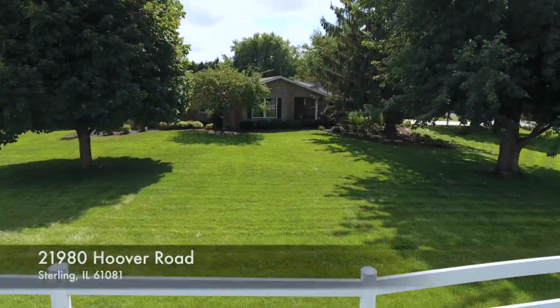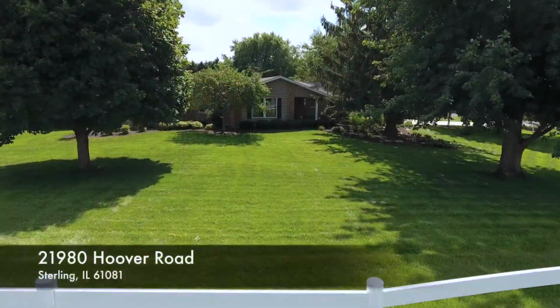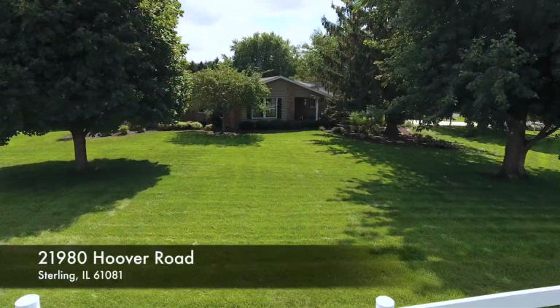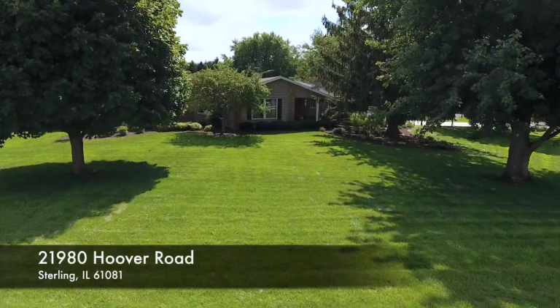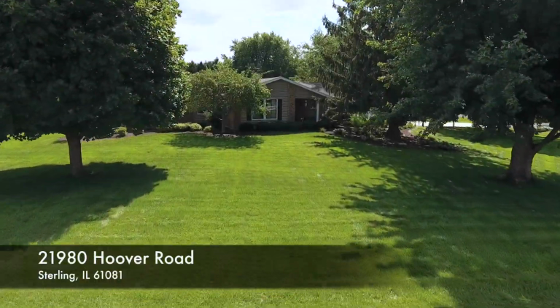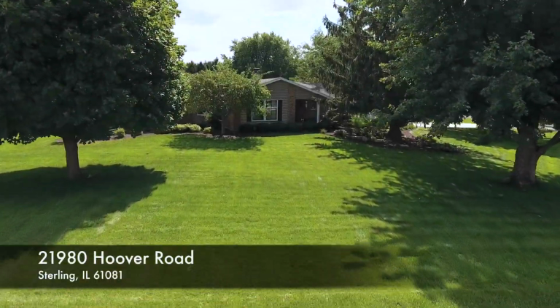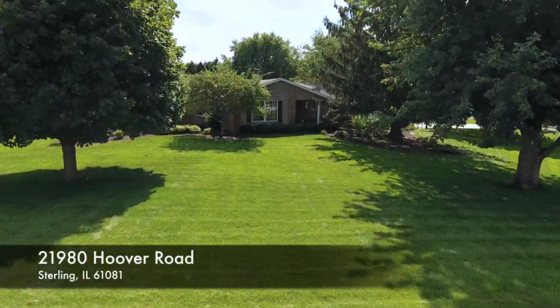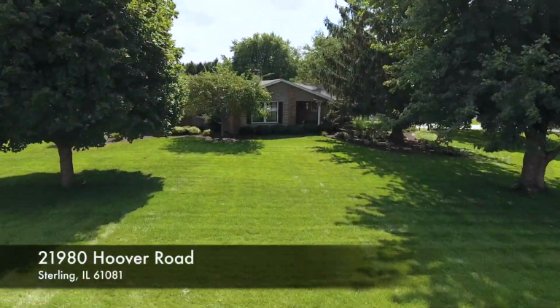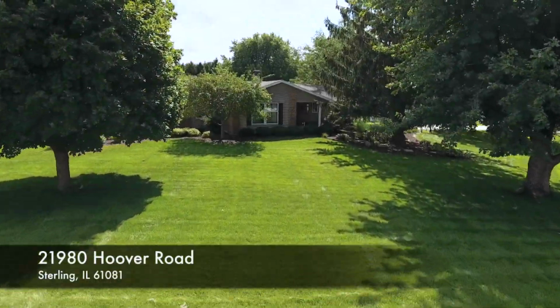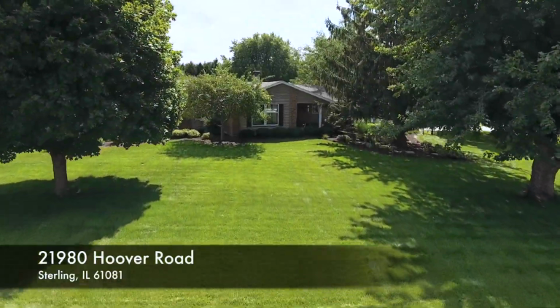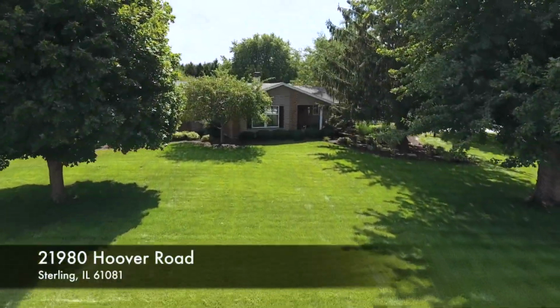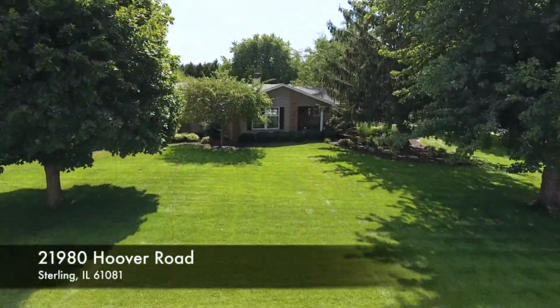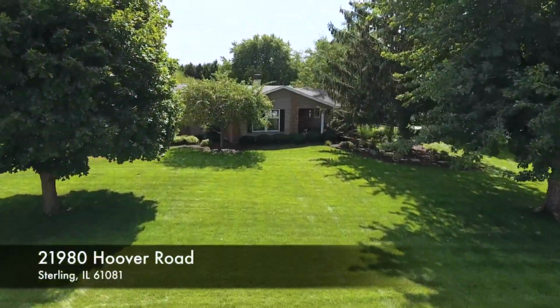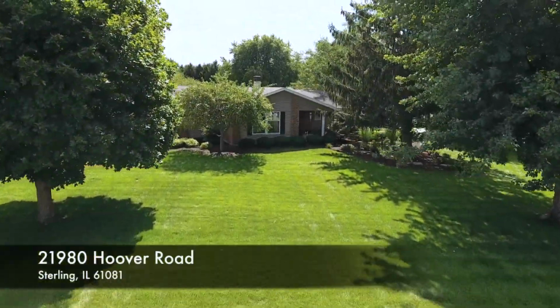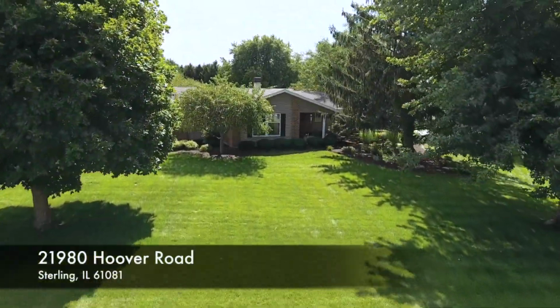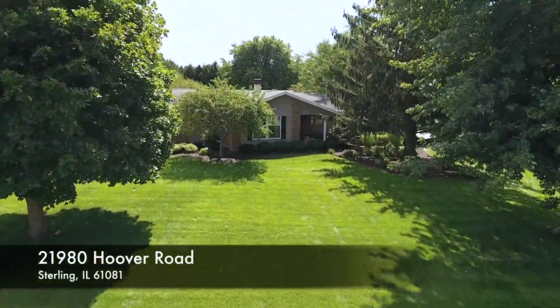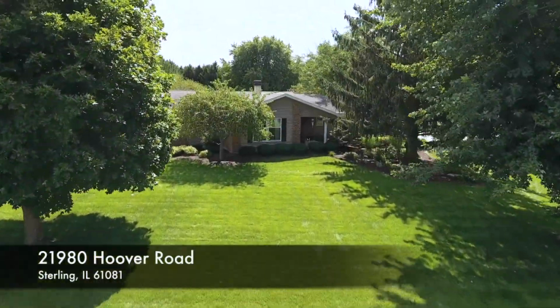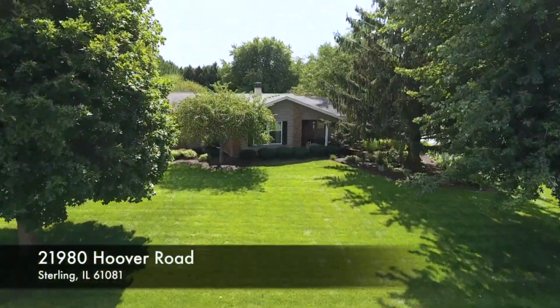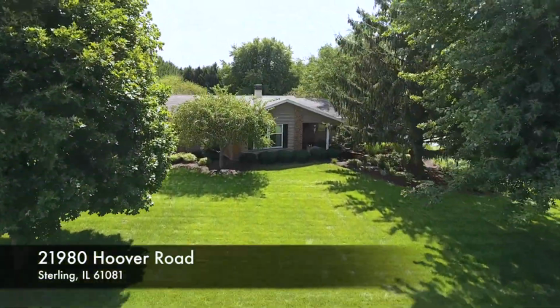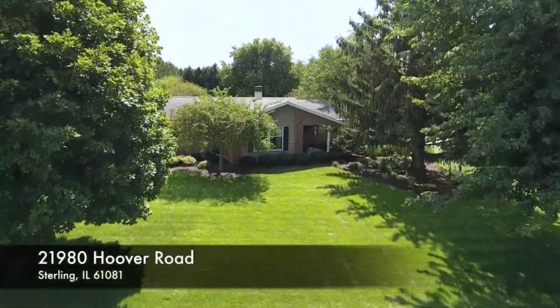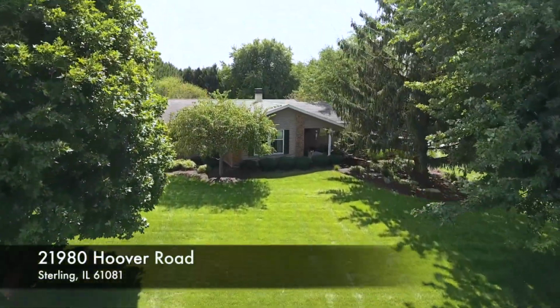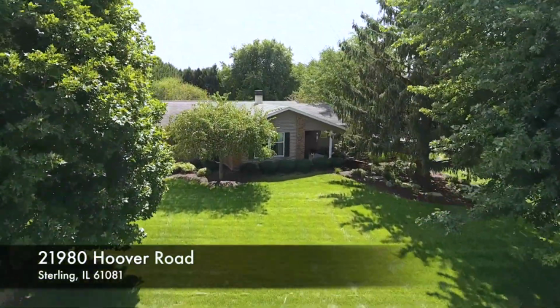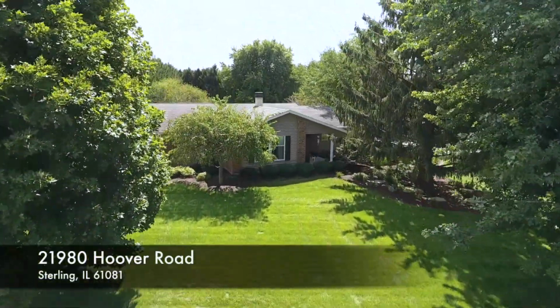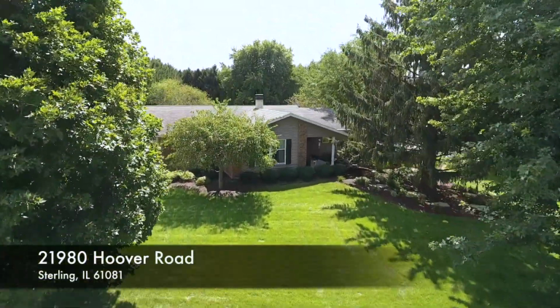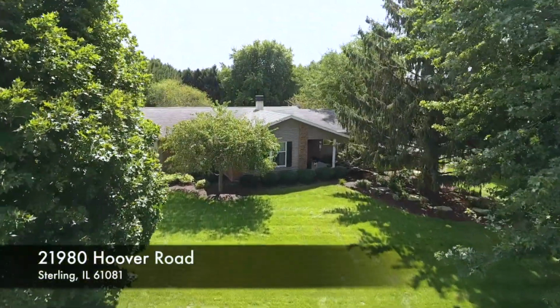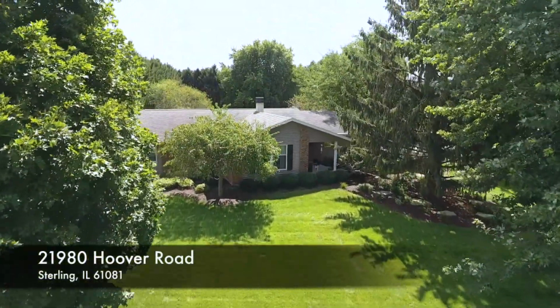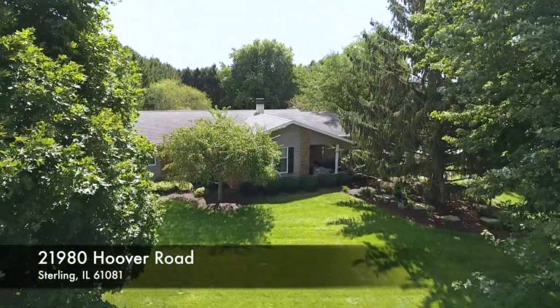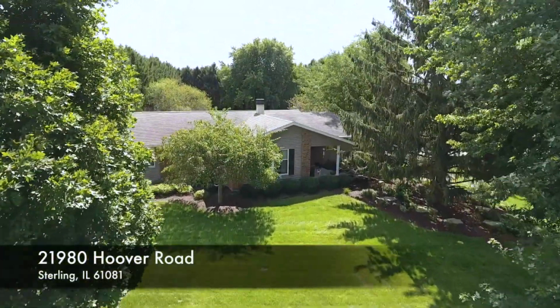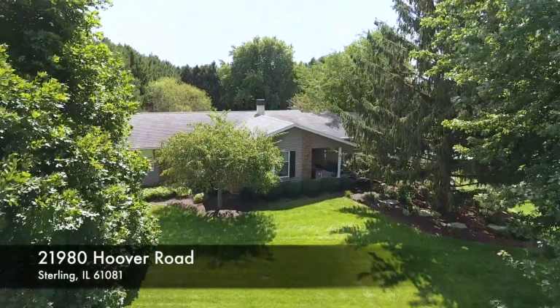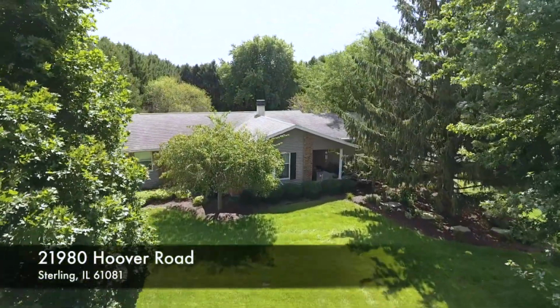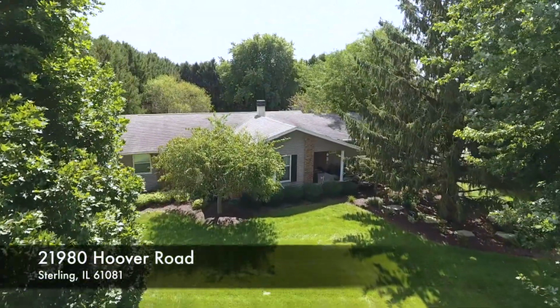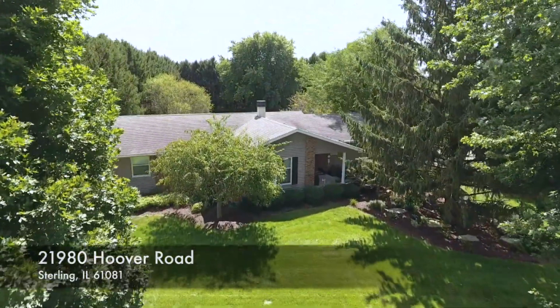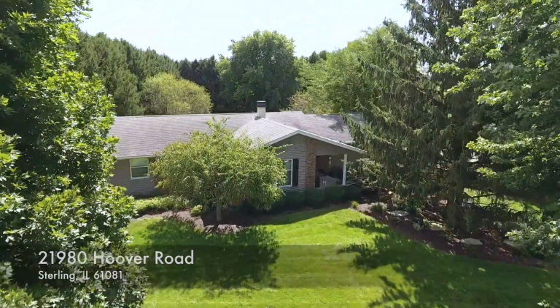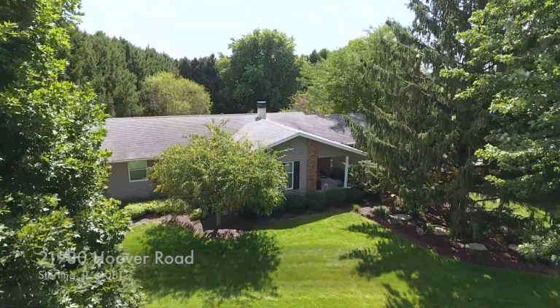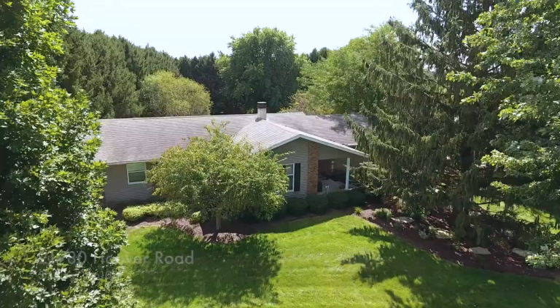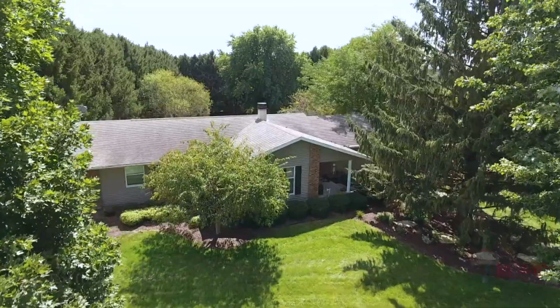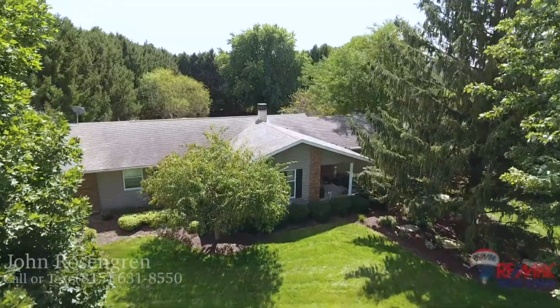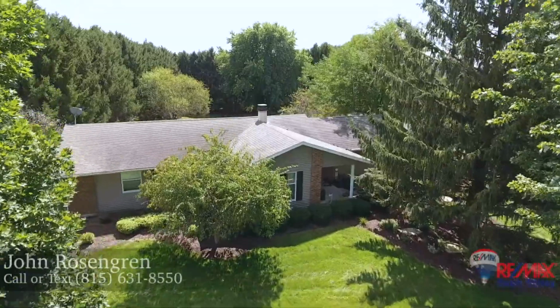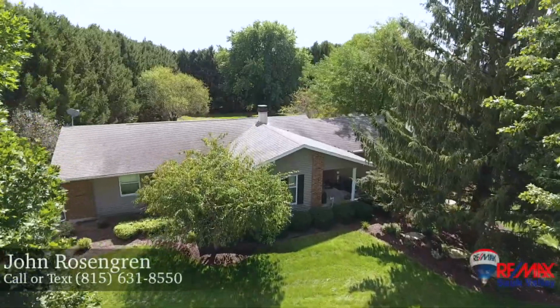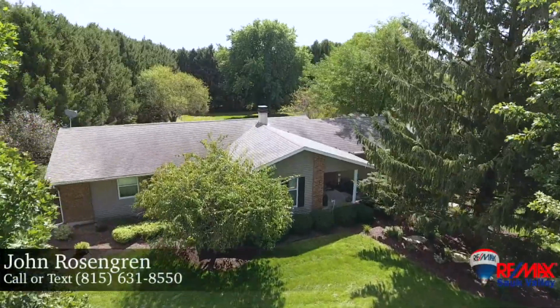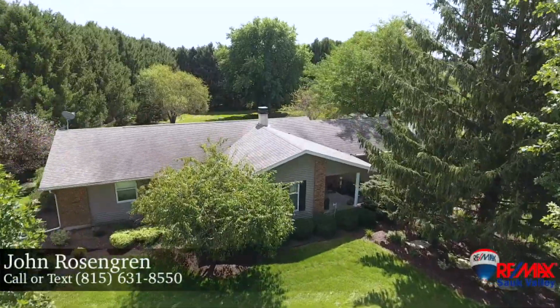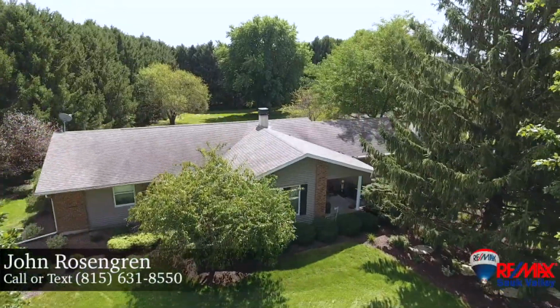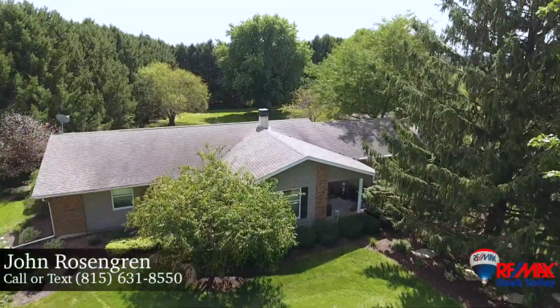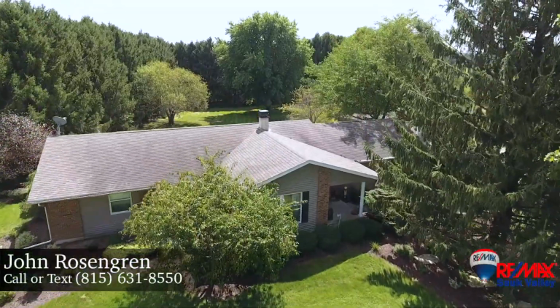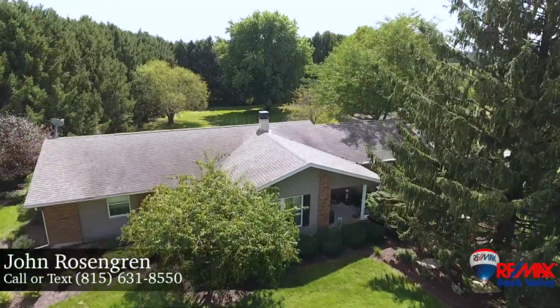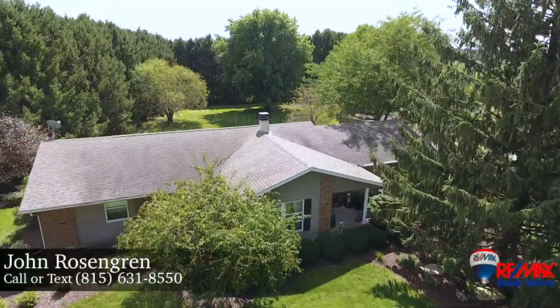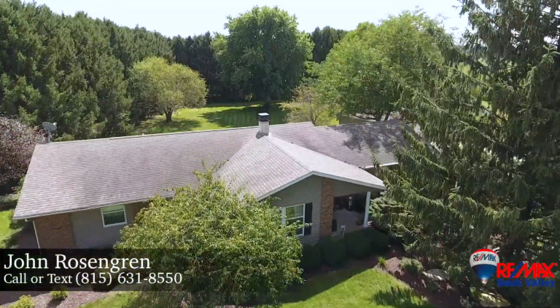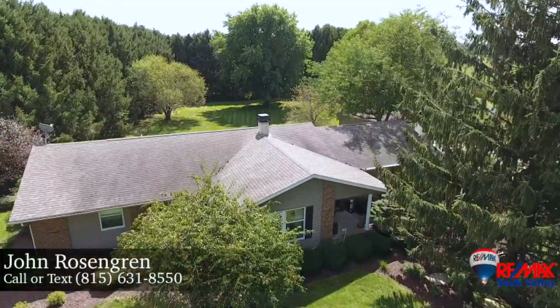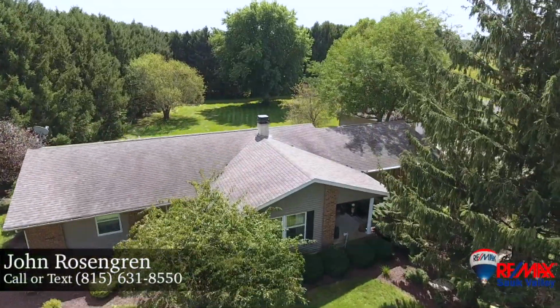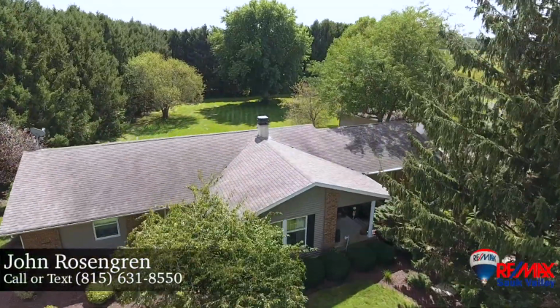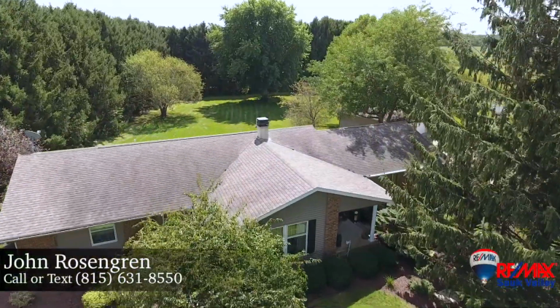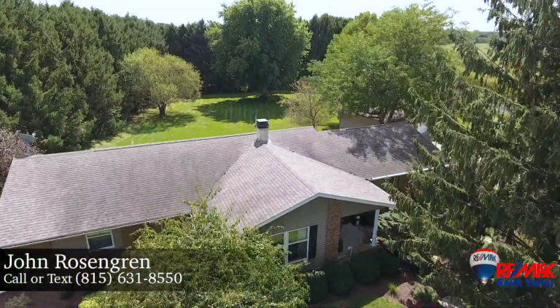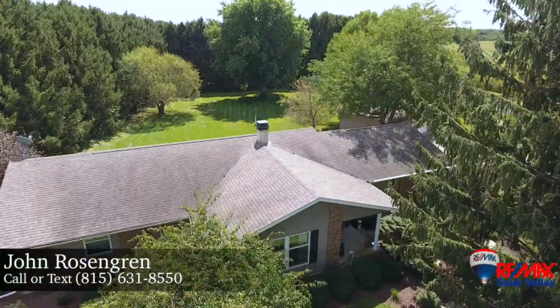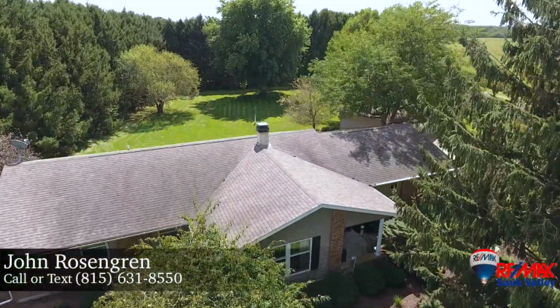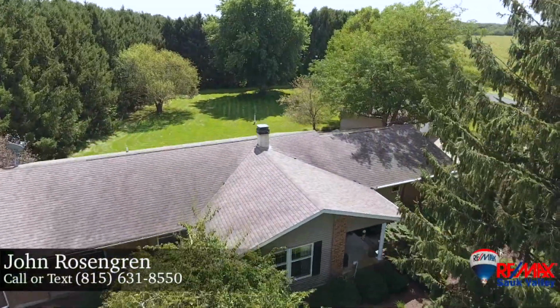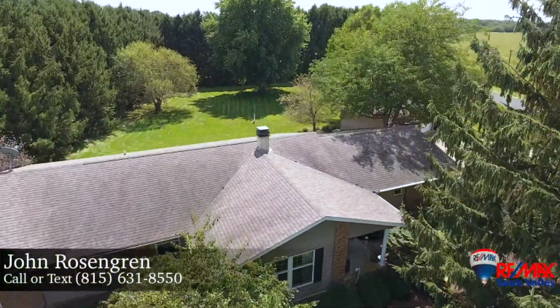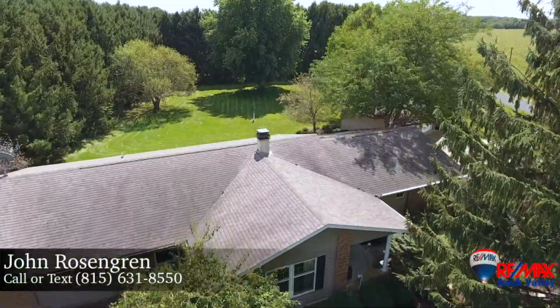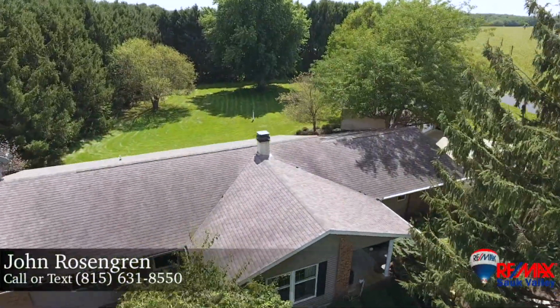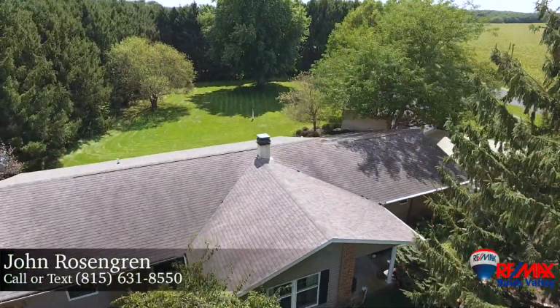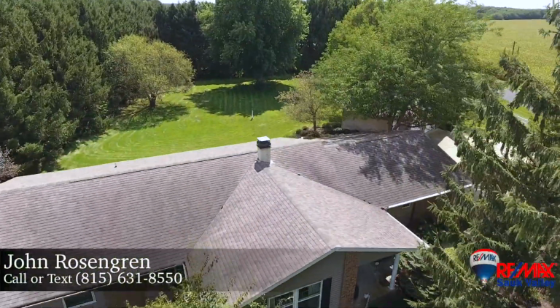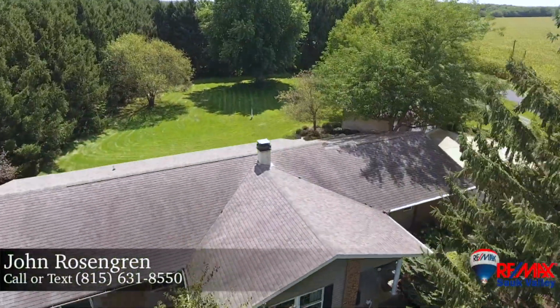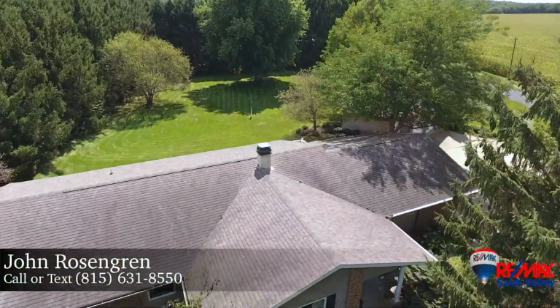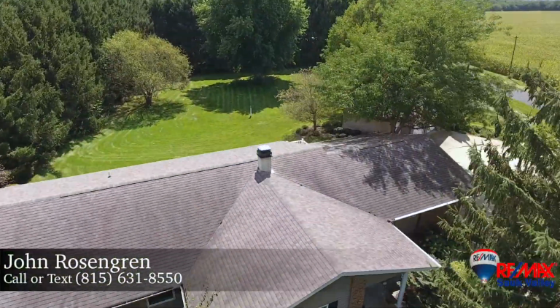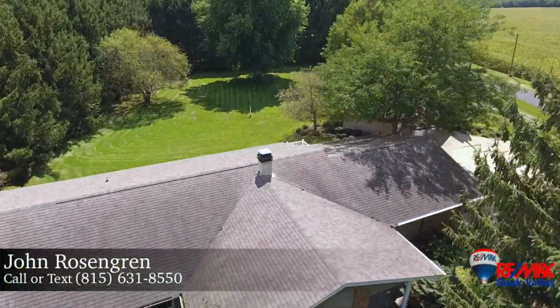Lovingly cared for, this meticulously maintained three bedroom home is located at 21980 Hoover Road in Sterling, Illinois.